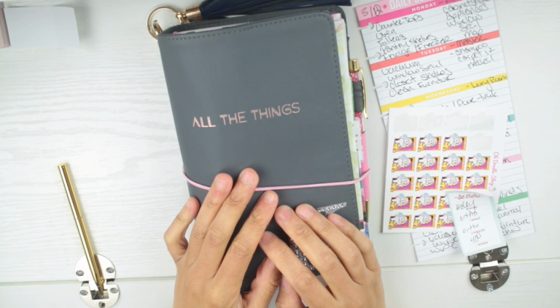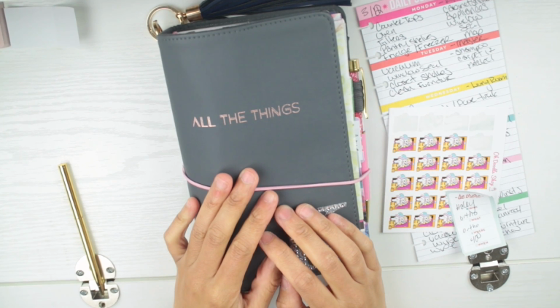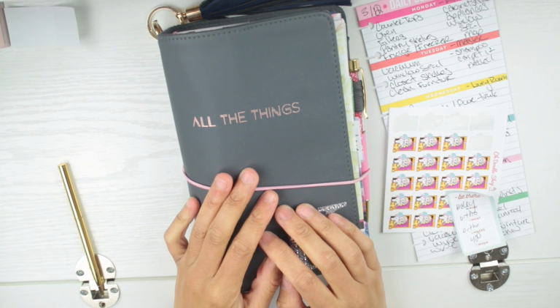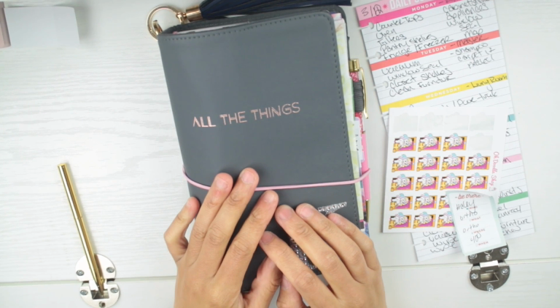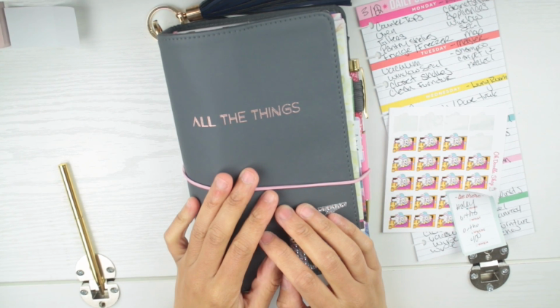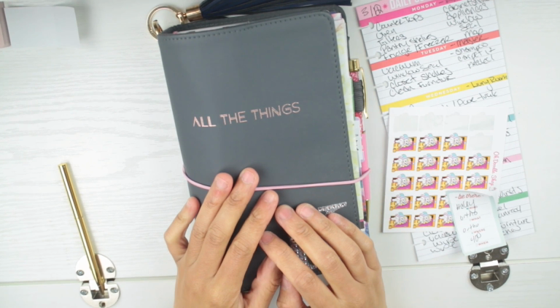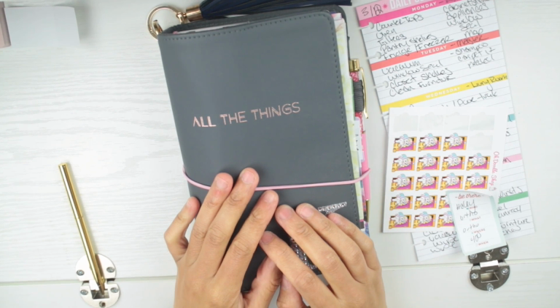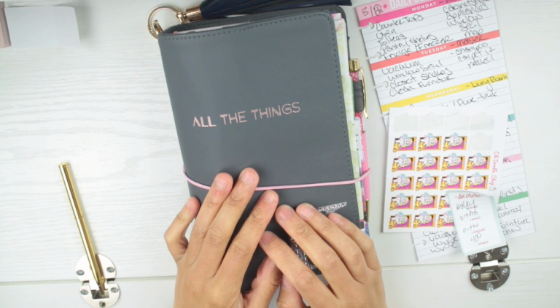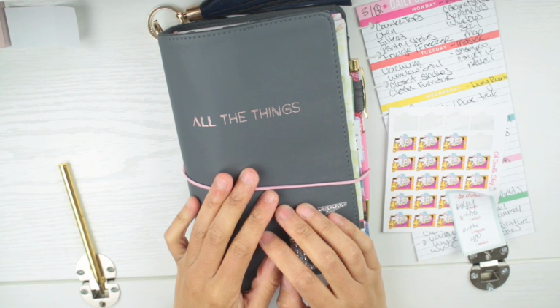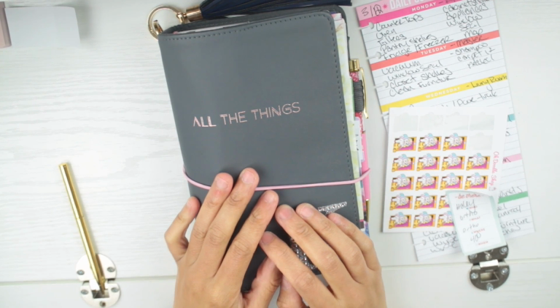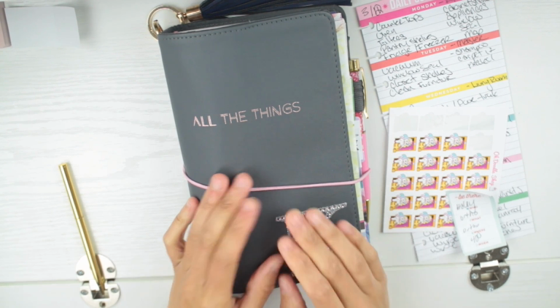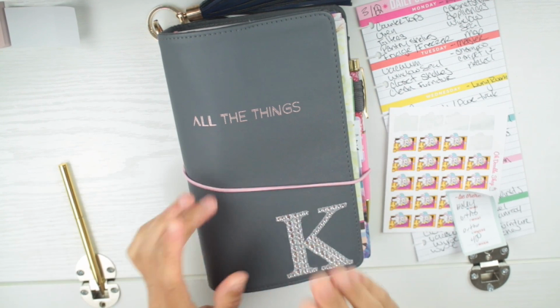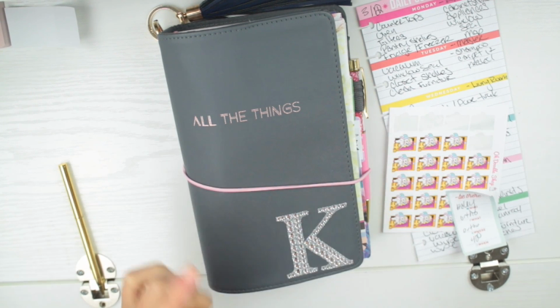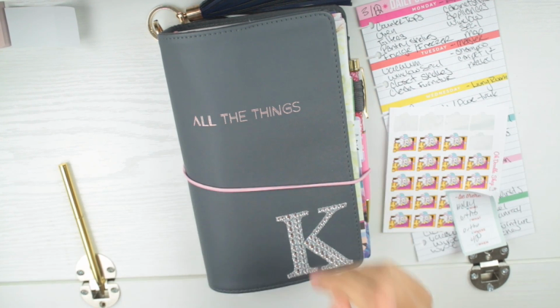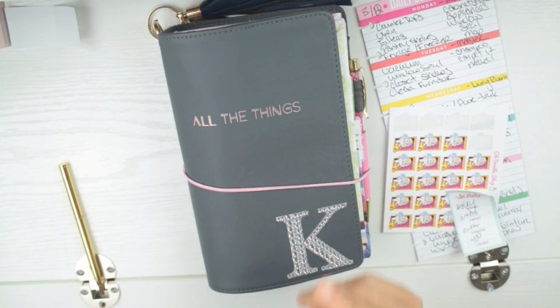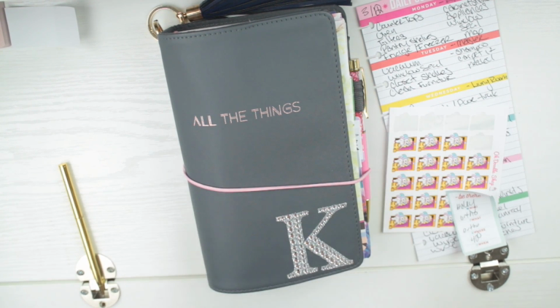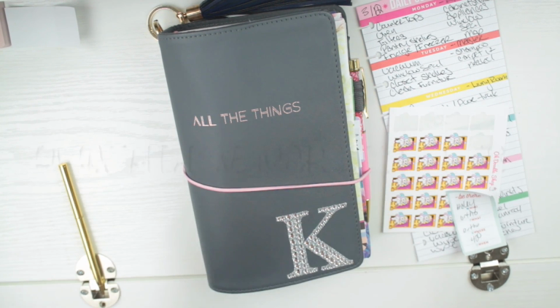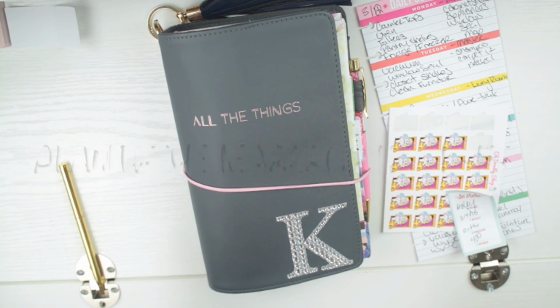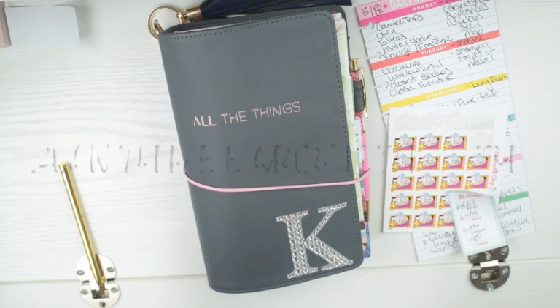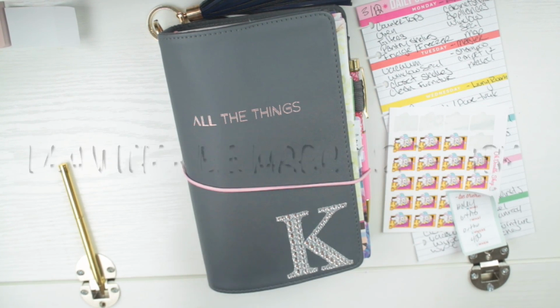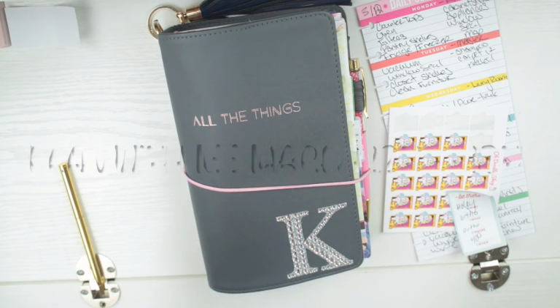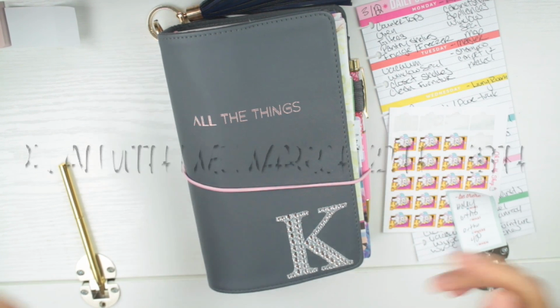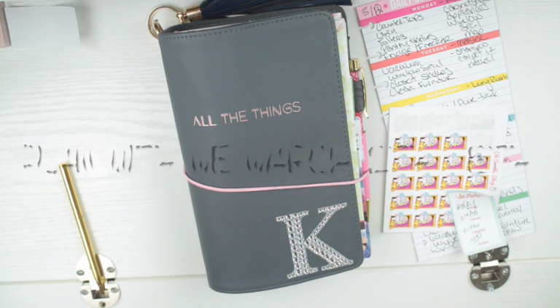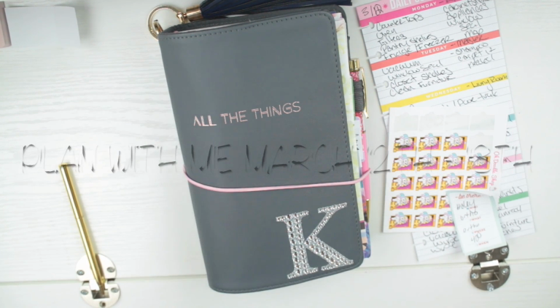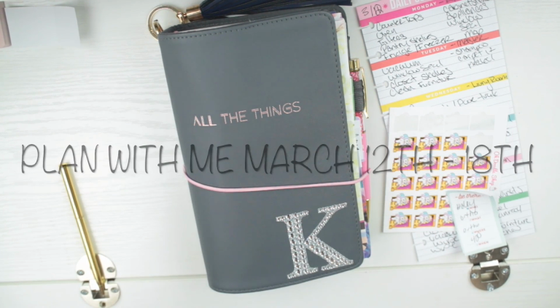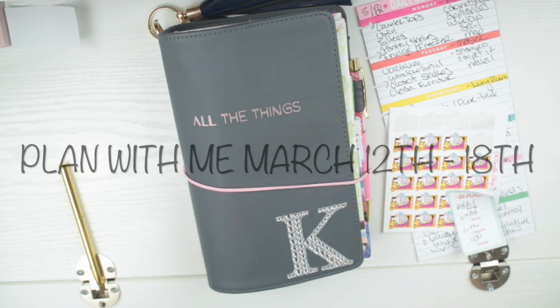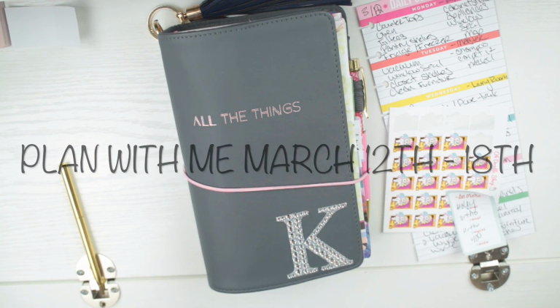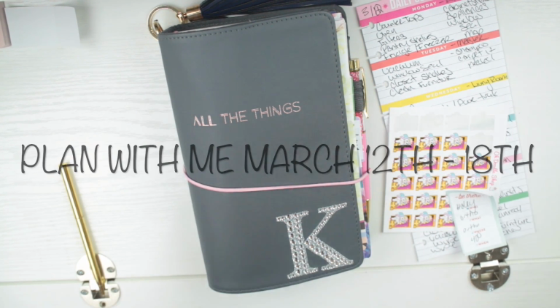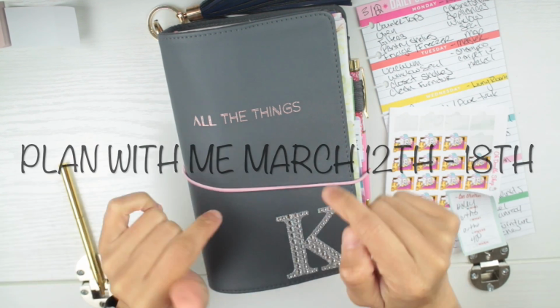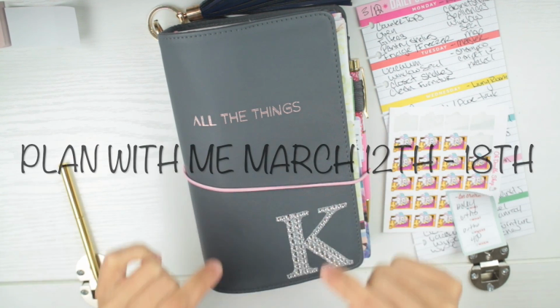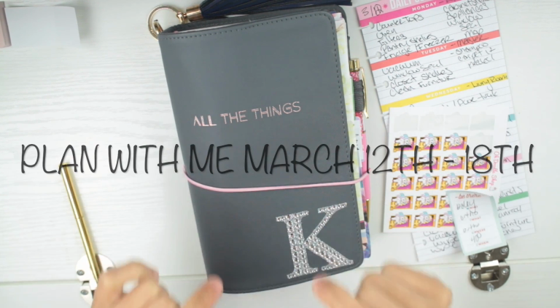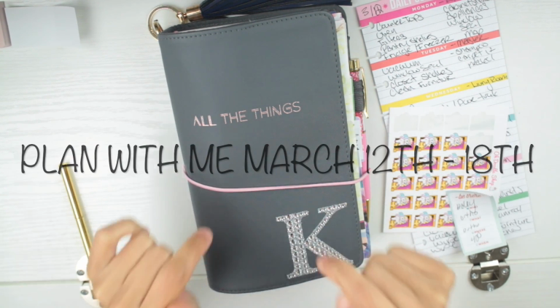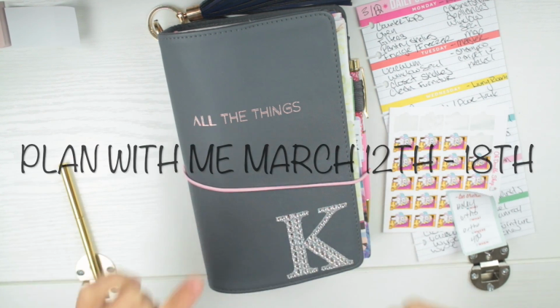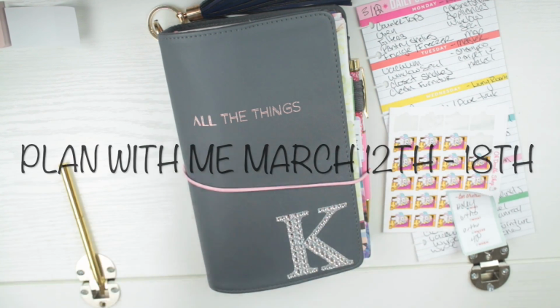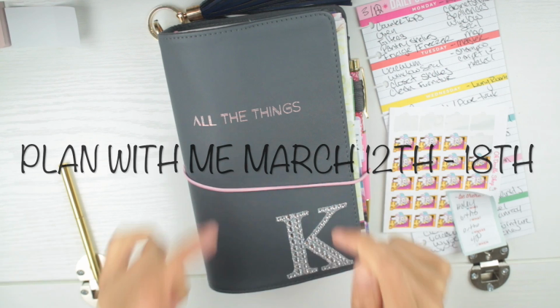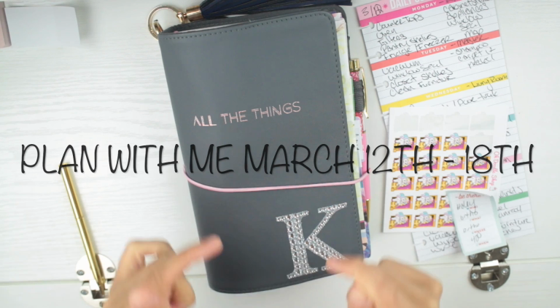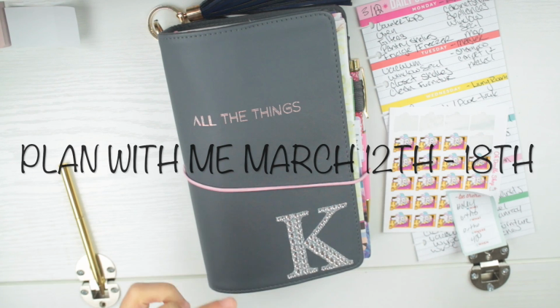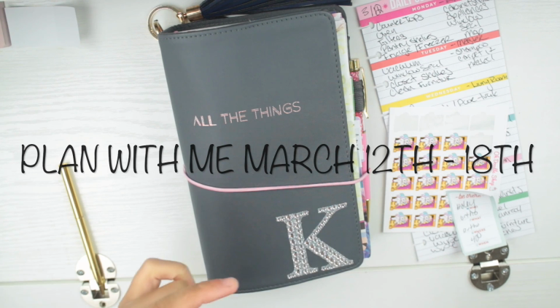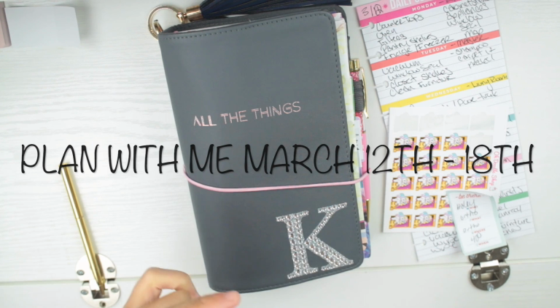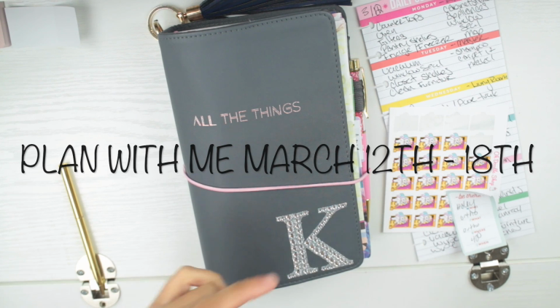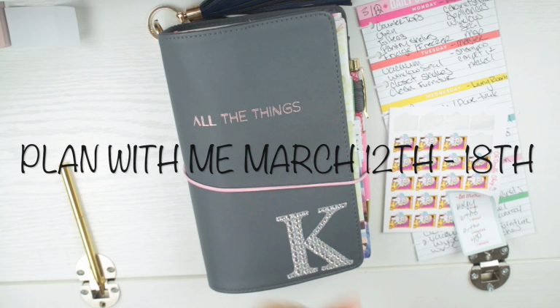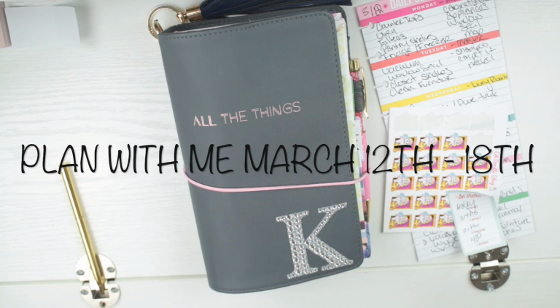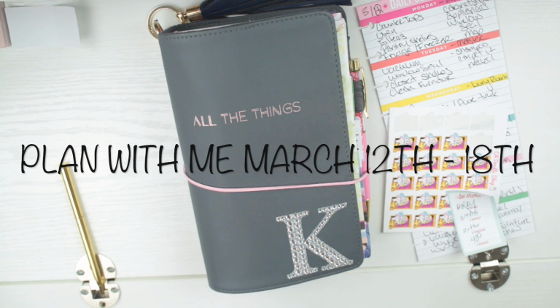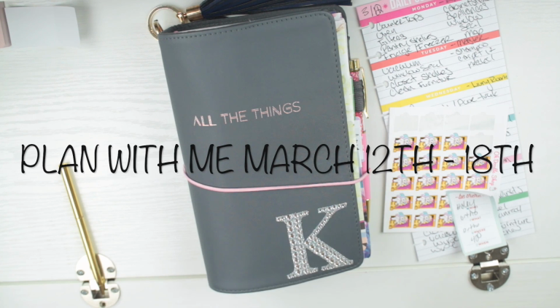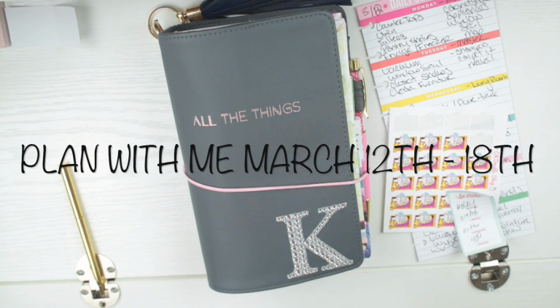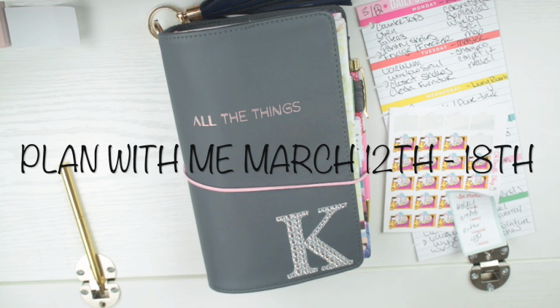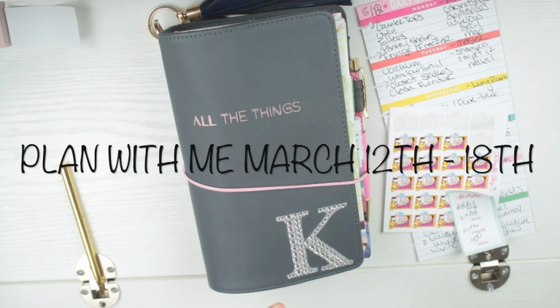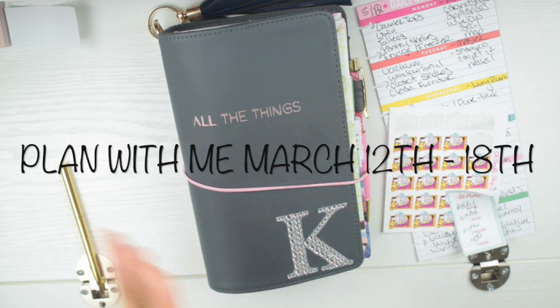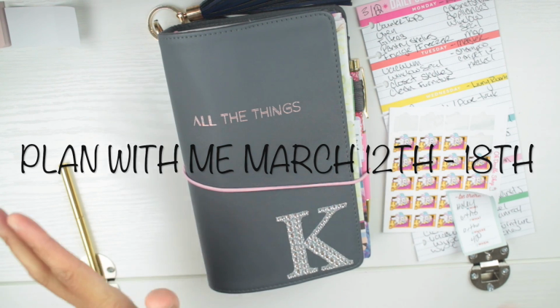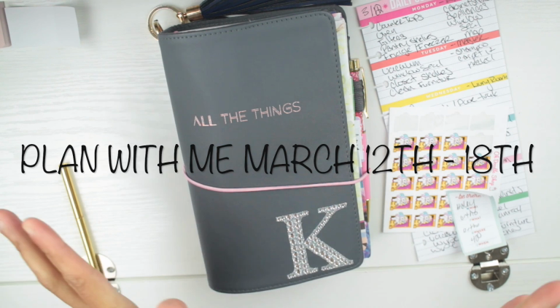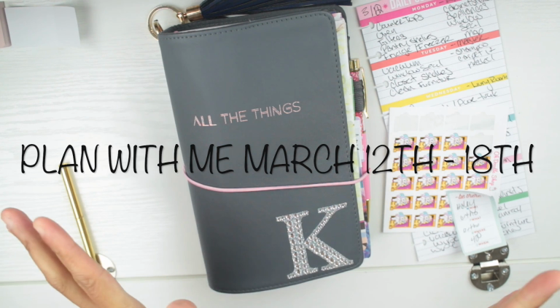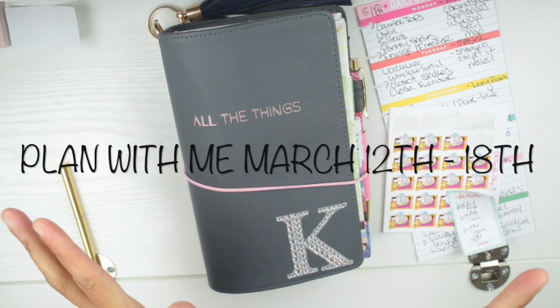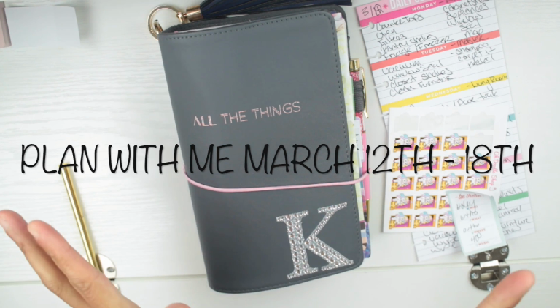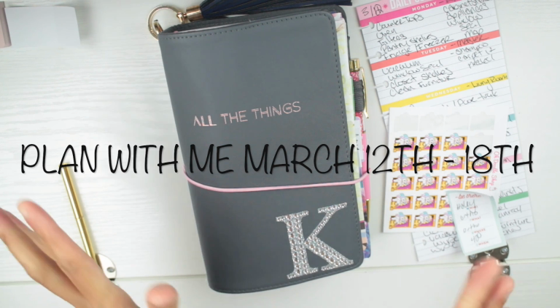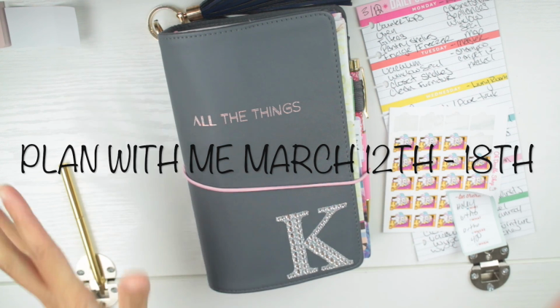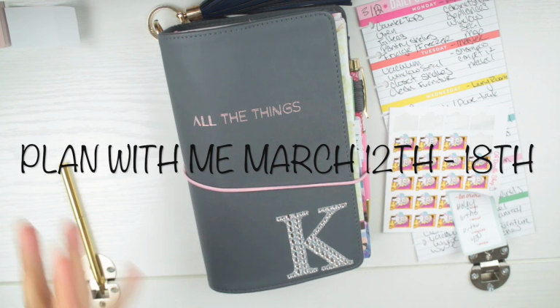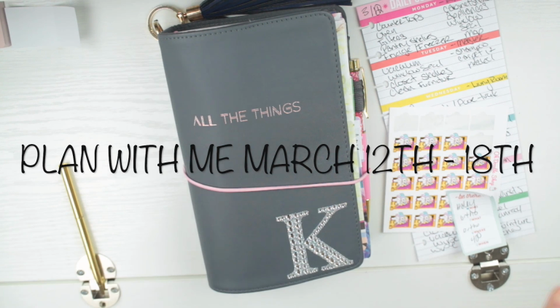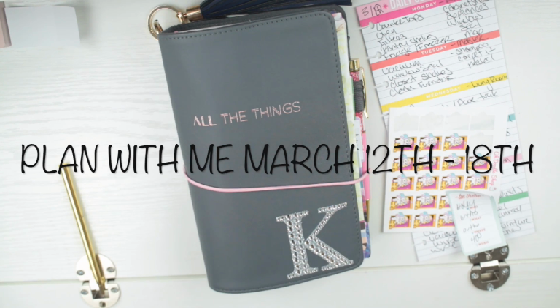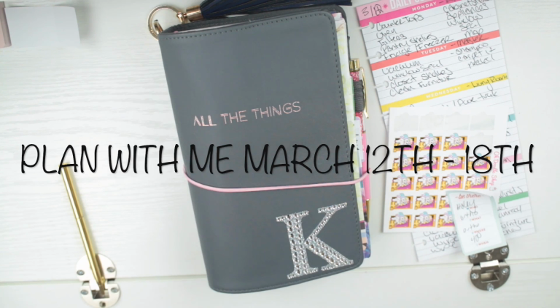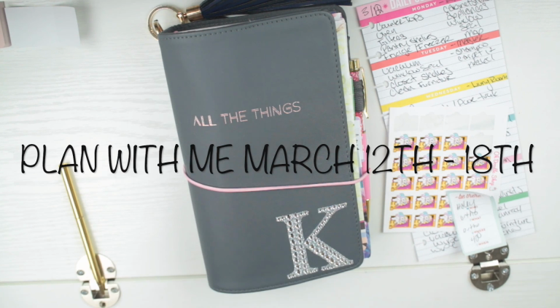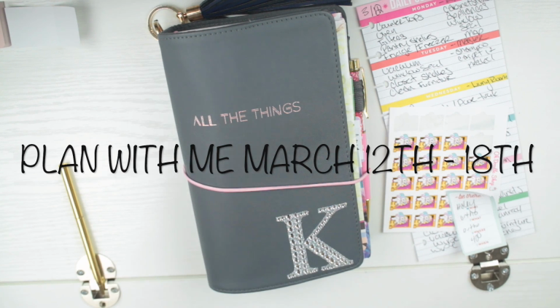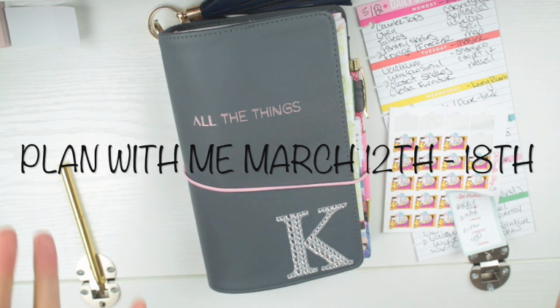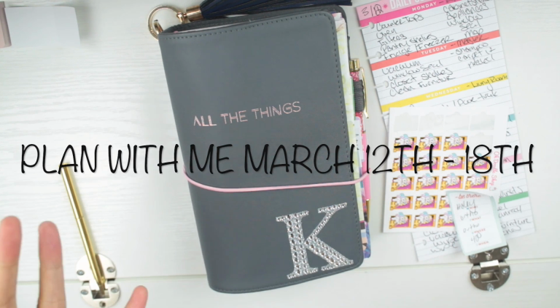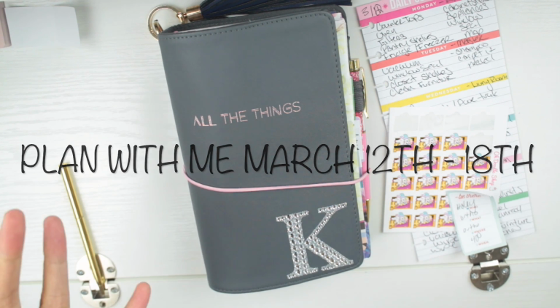Hey y'all, thank you for tuning in to my channel. We're going to do a plan with me in my May Designs Traveler's Notebook. This is my first time doing a plan with me in here, so I am excited.